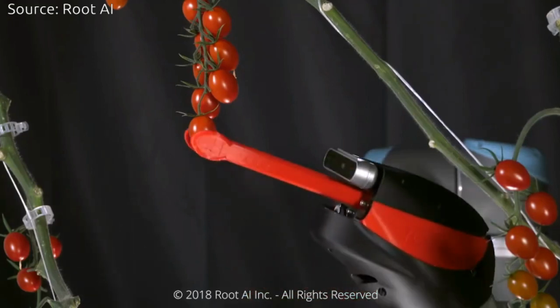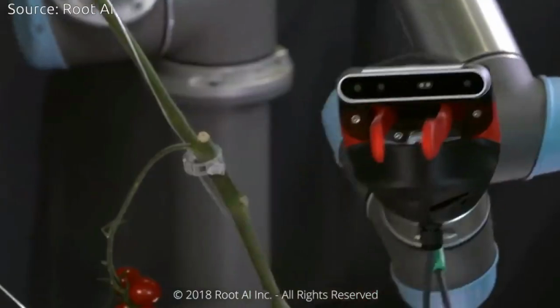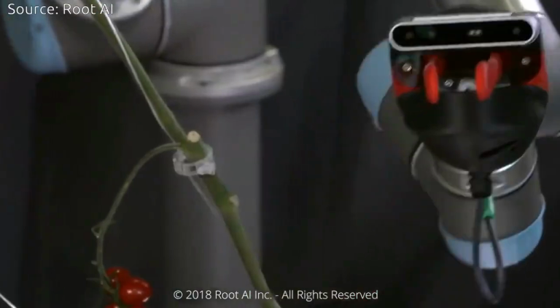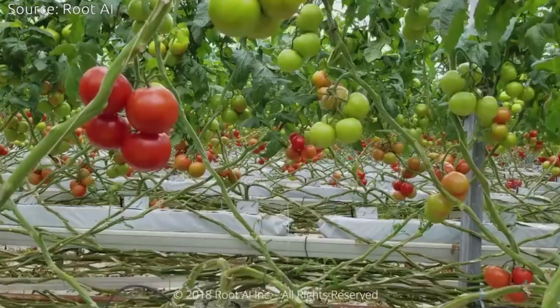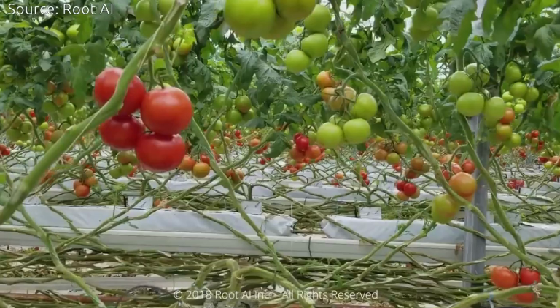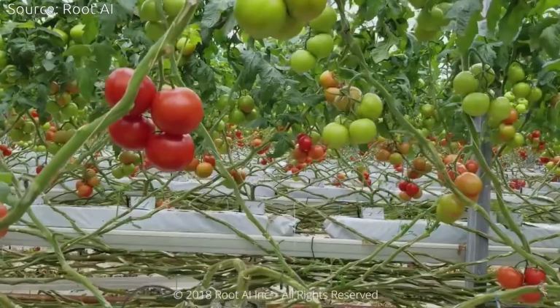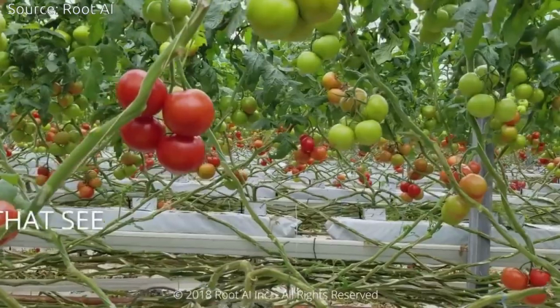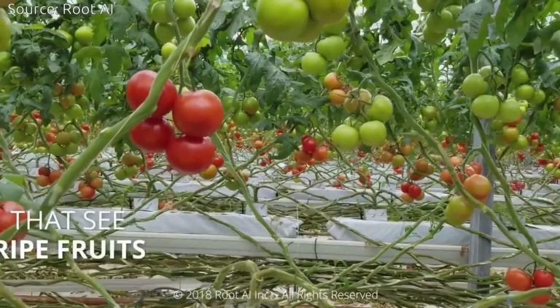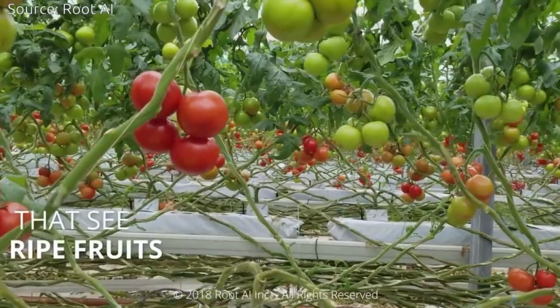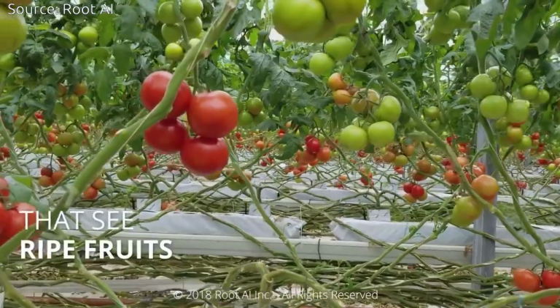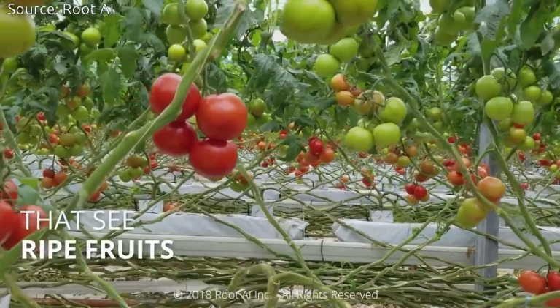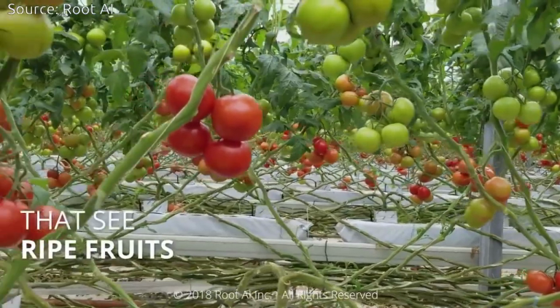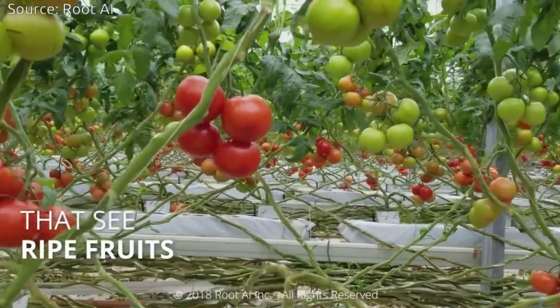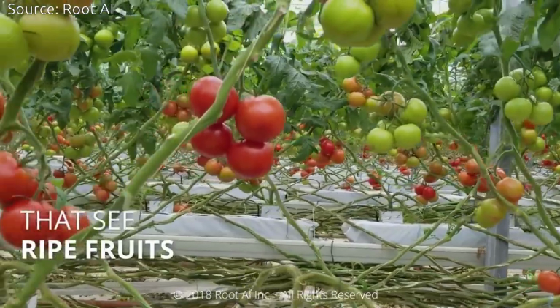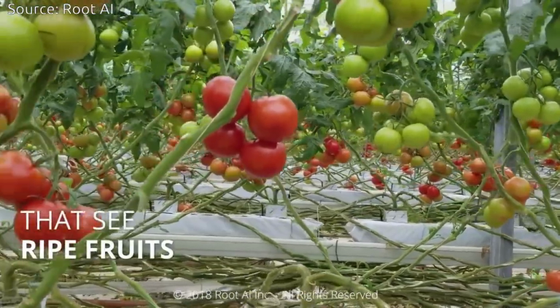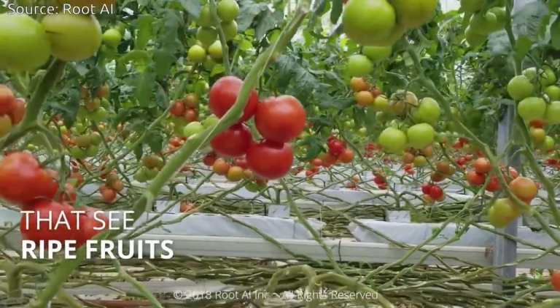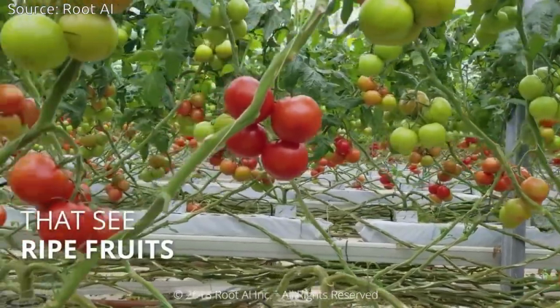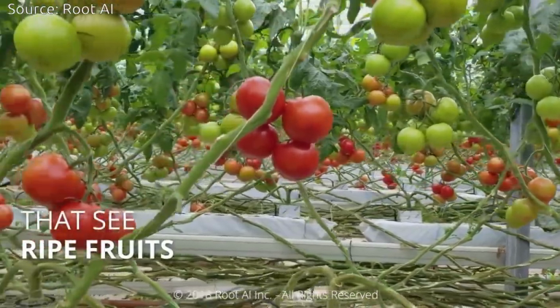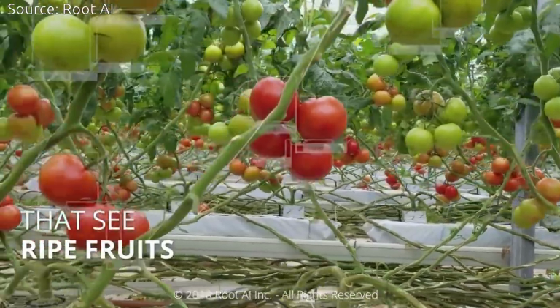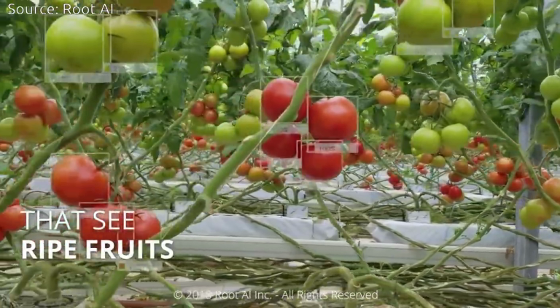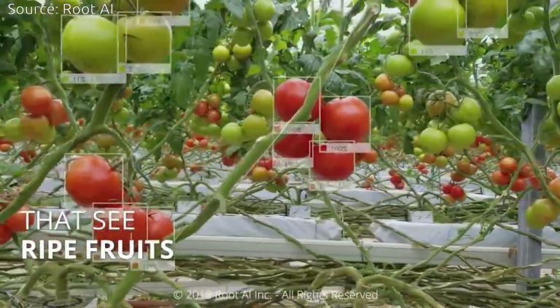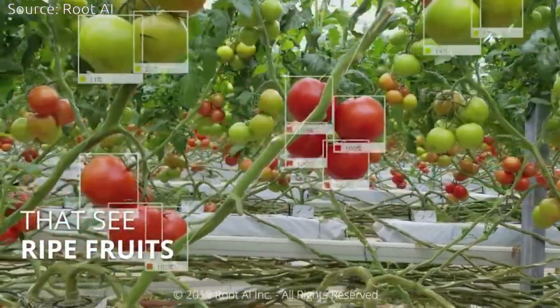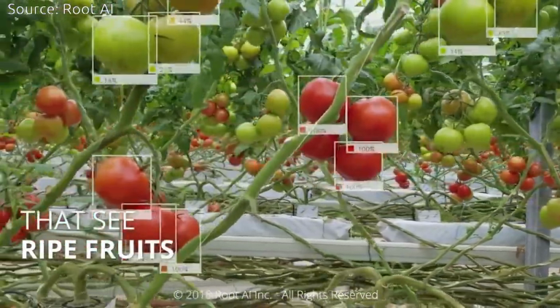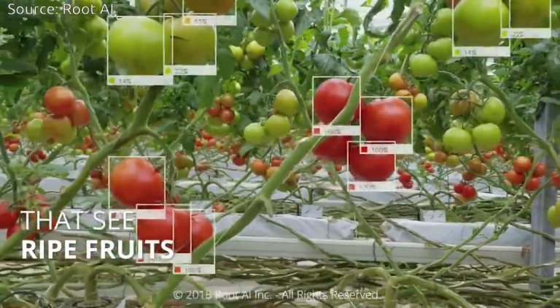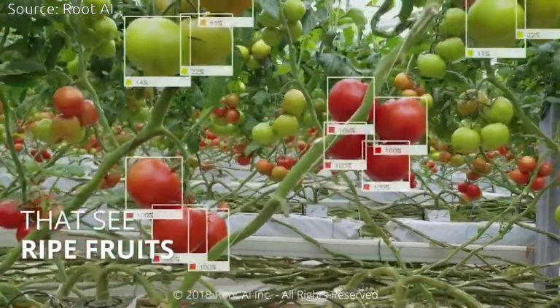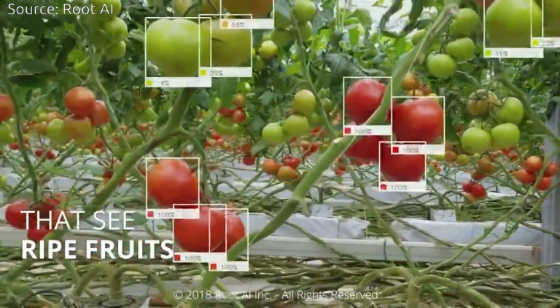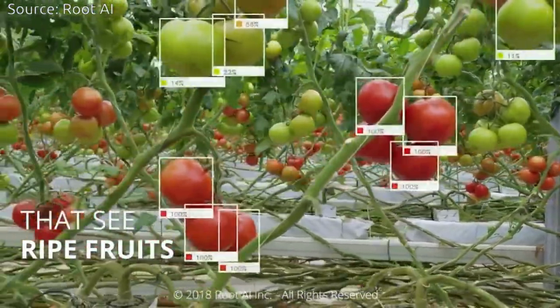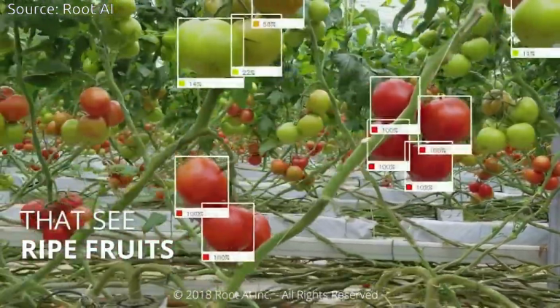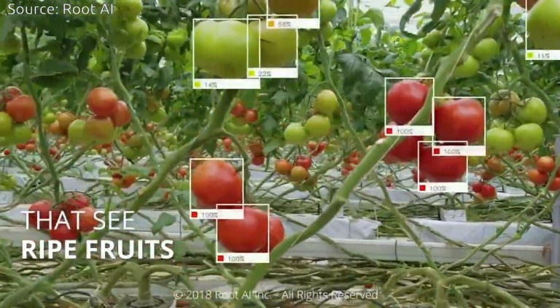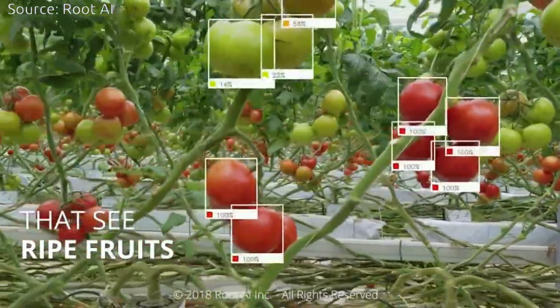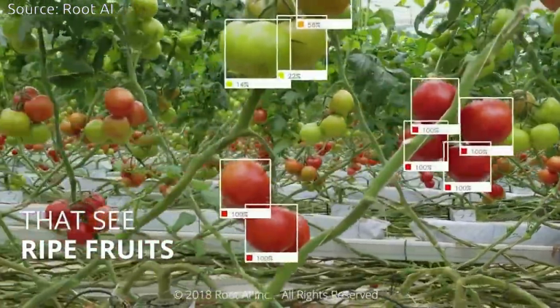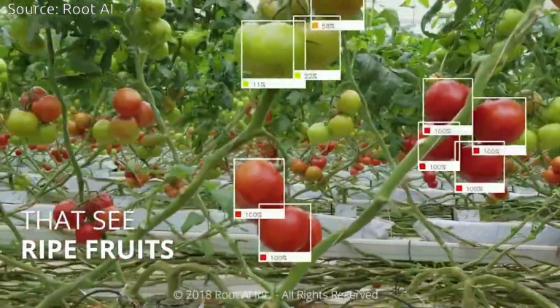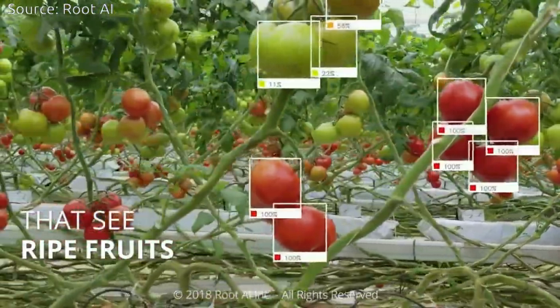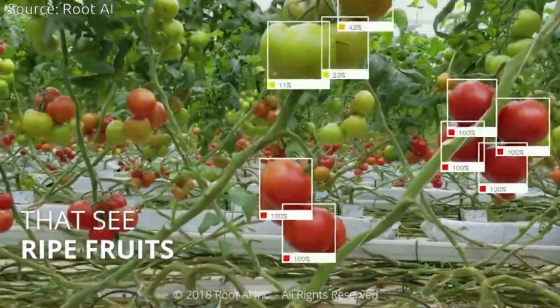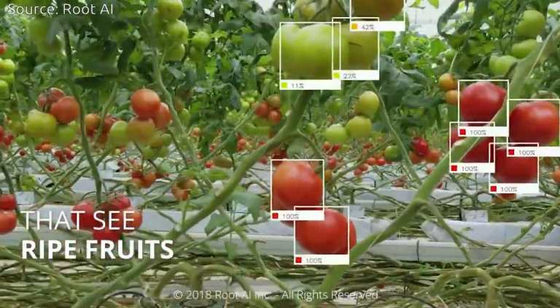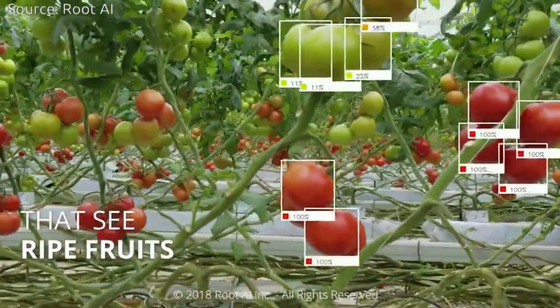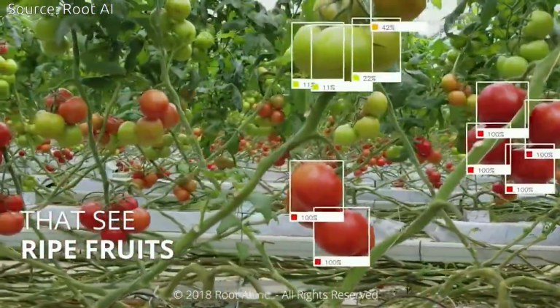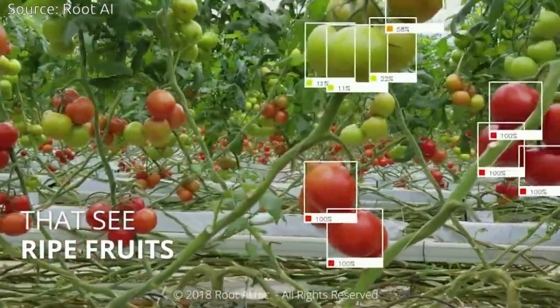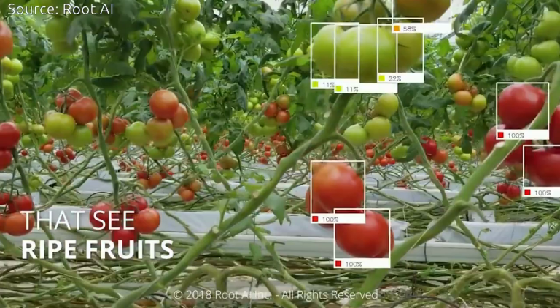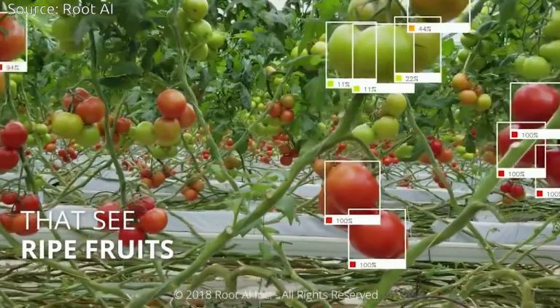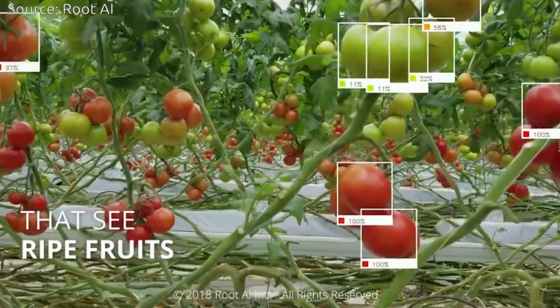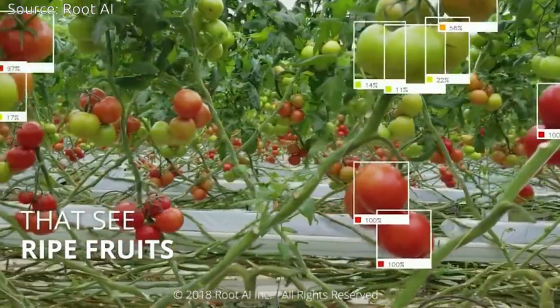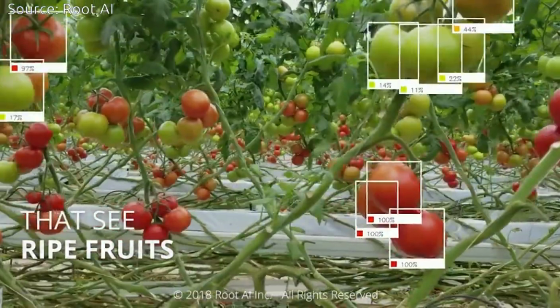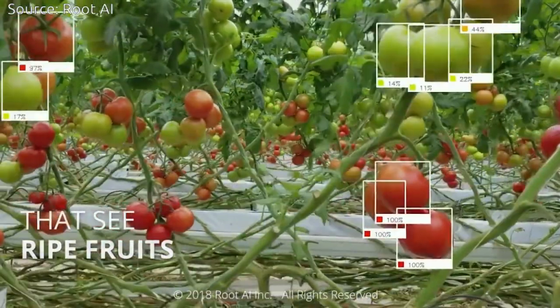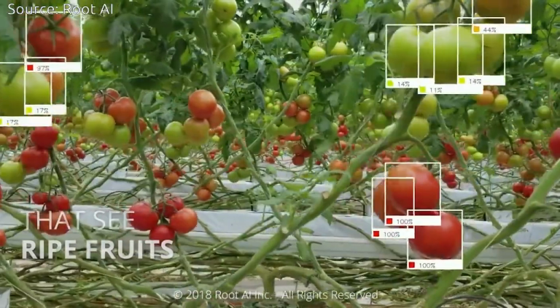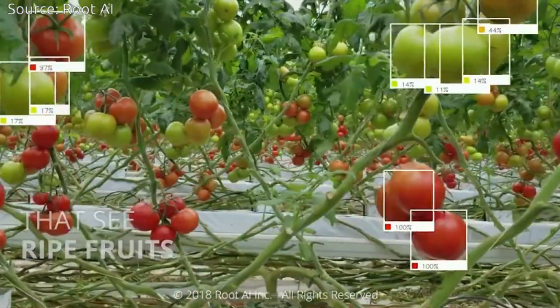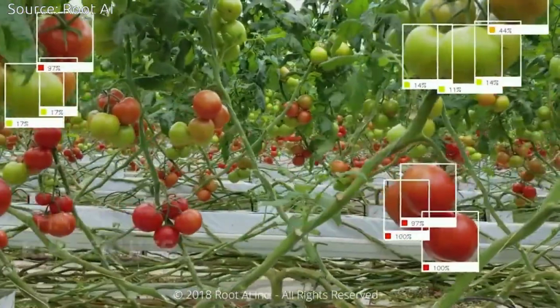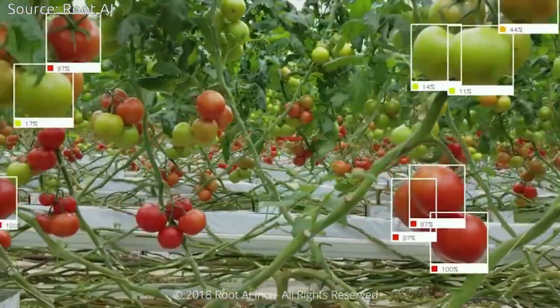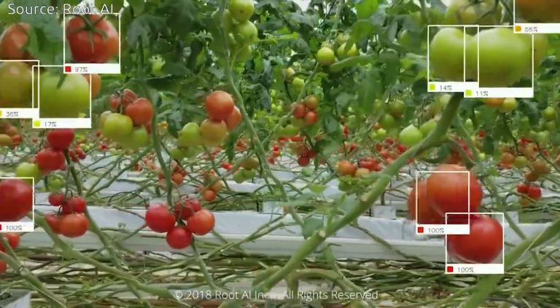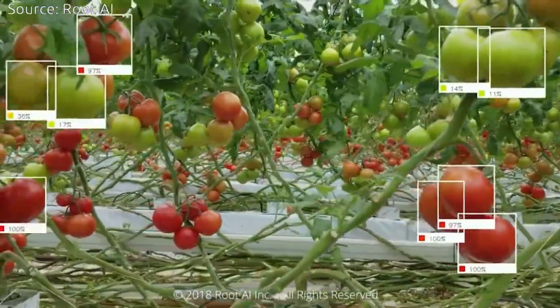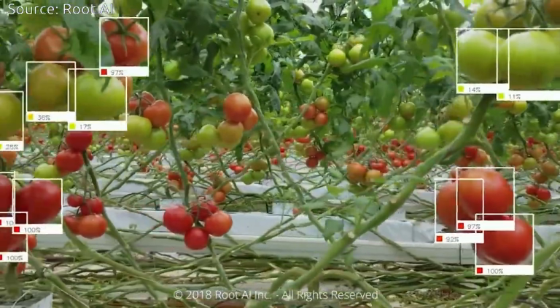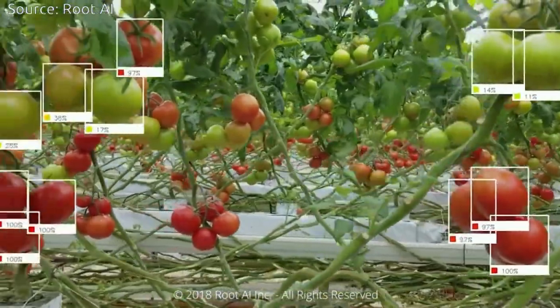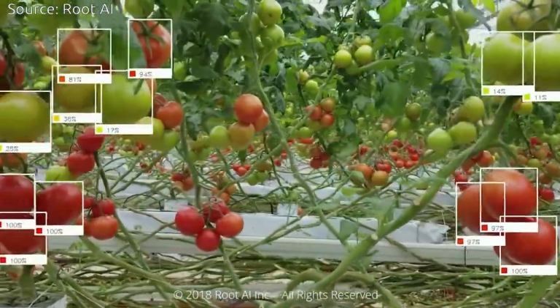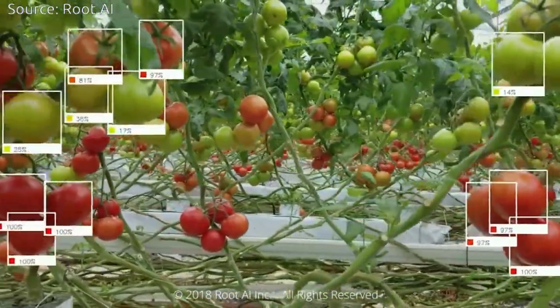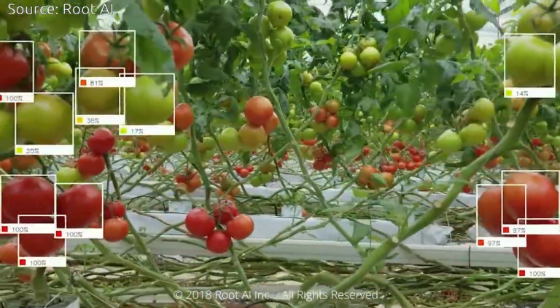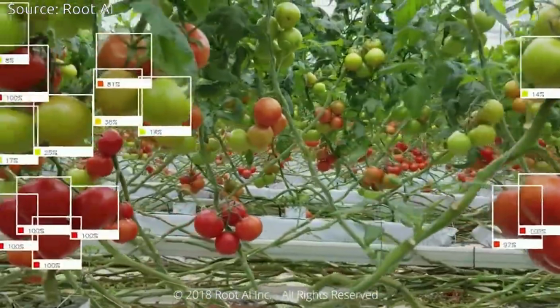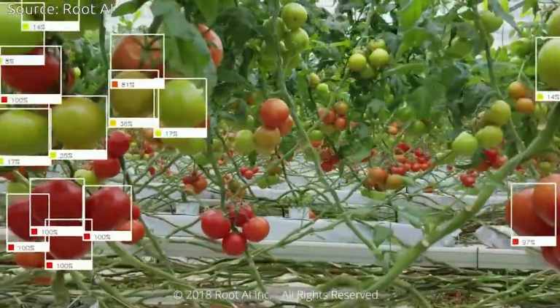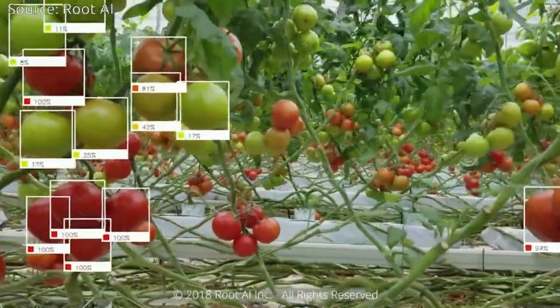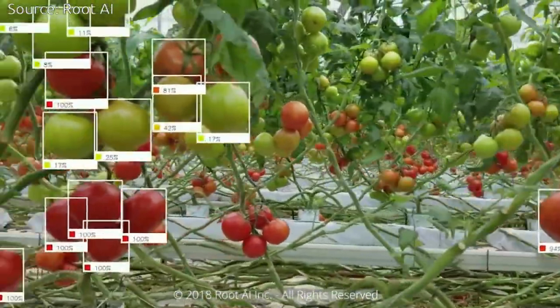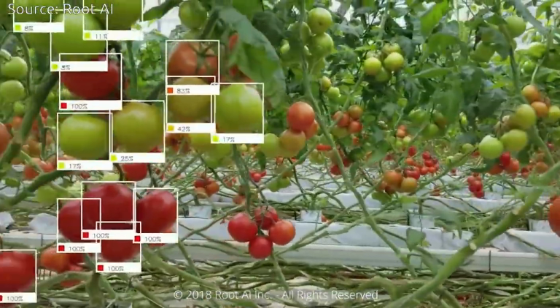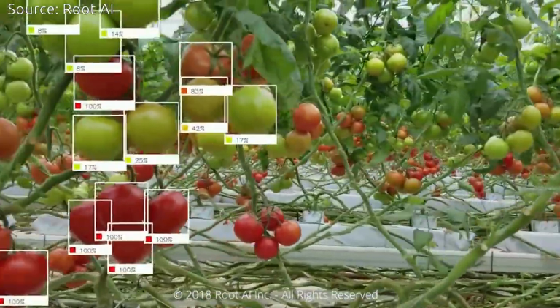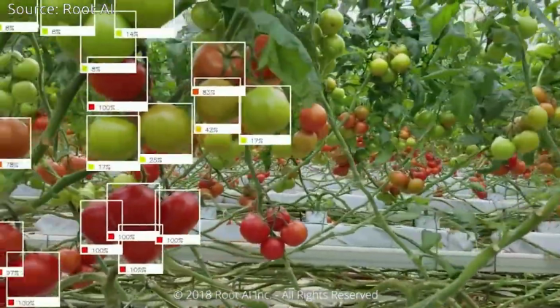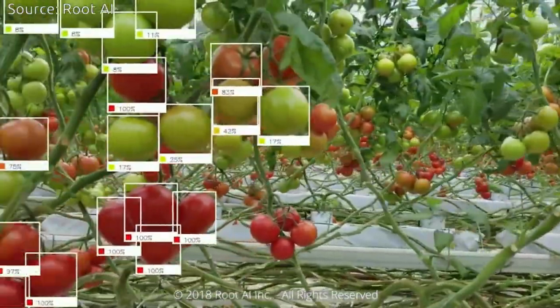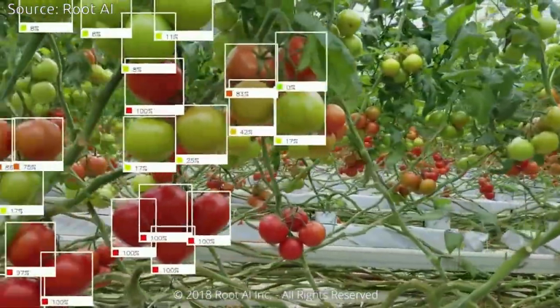The sensors of the robot see the world in full 3D and can use this information to plan just the right path to the target.